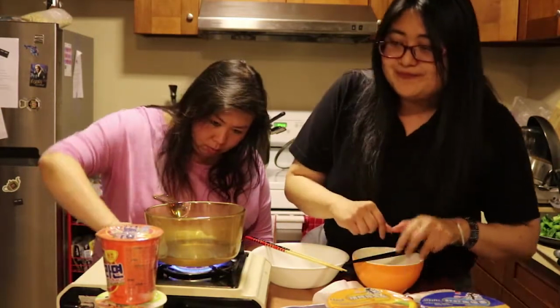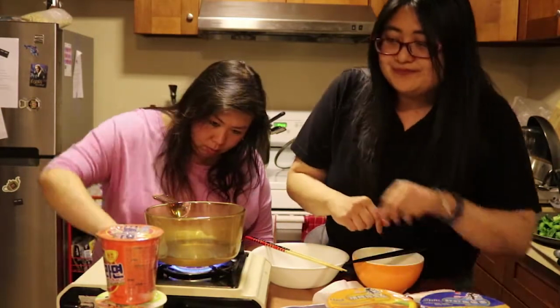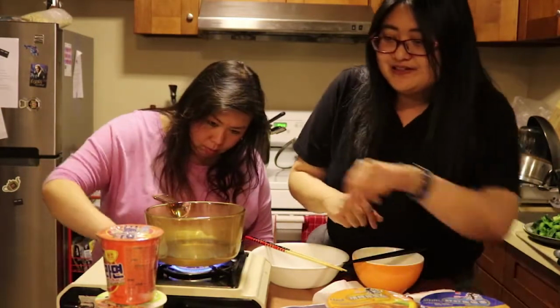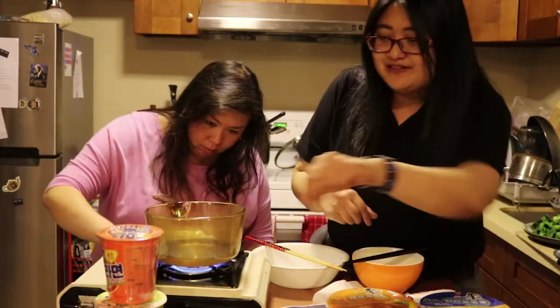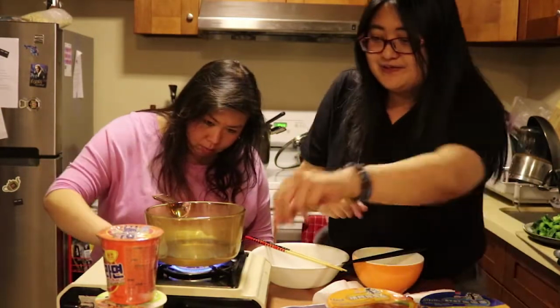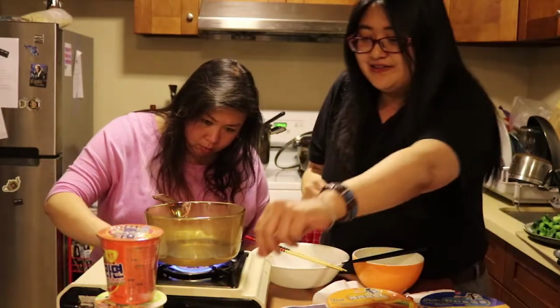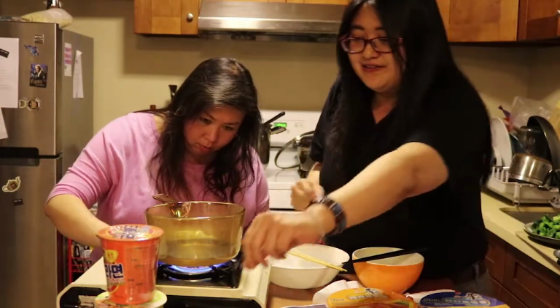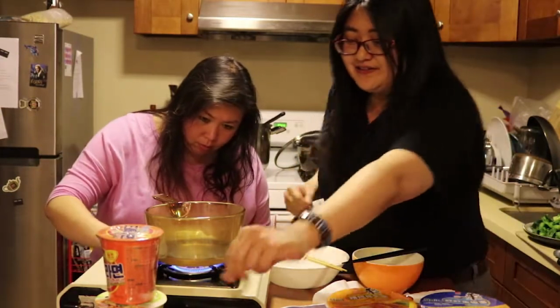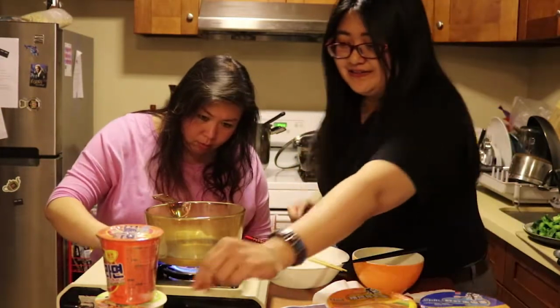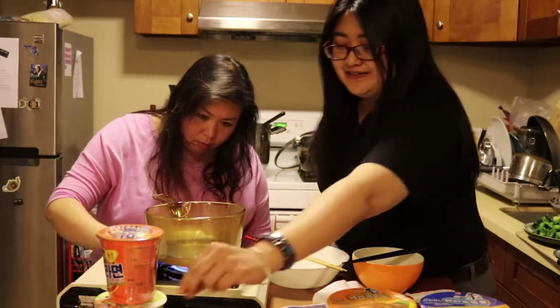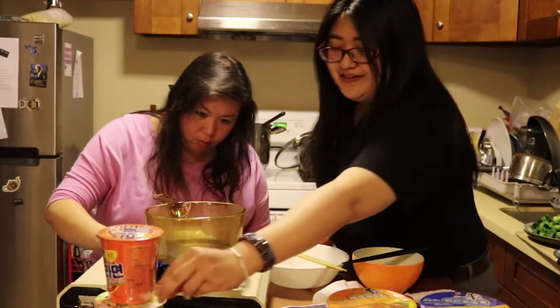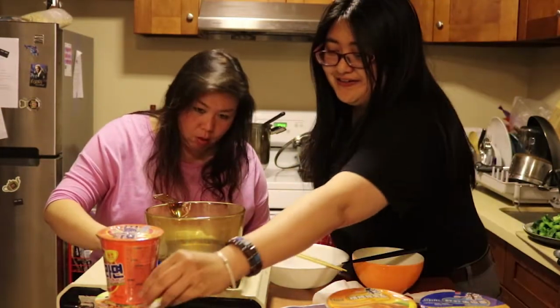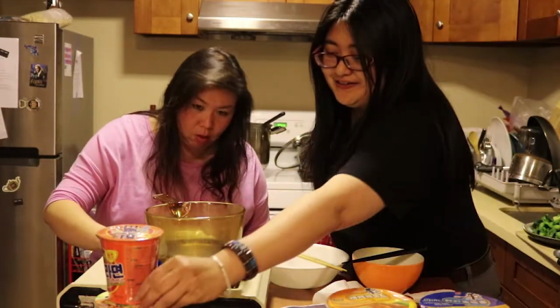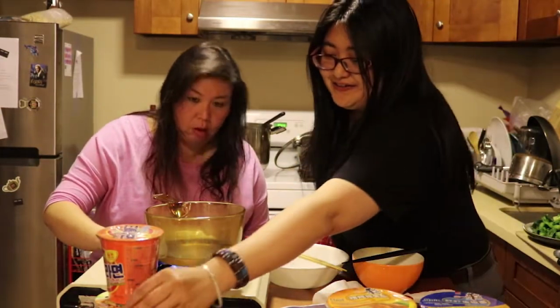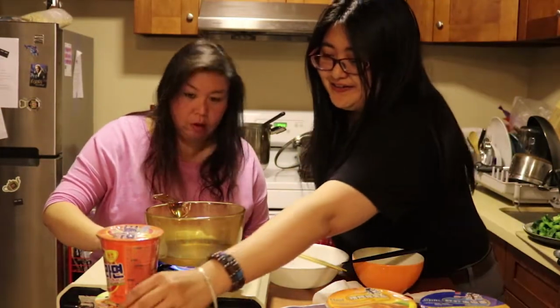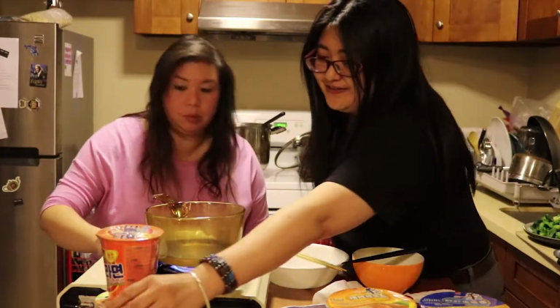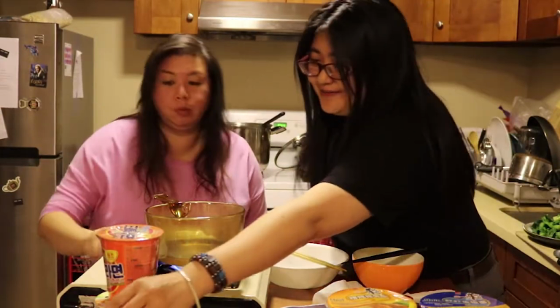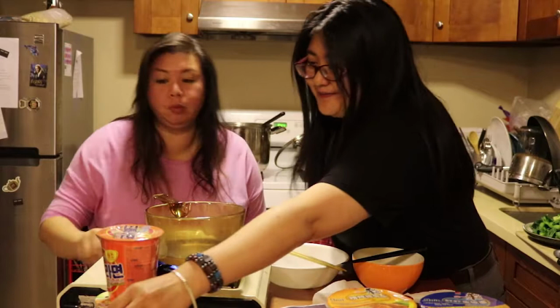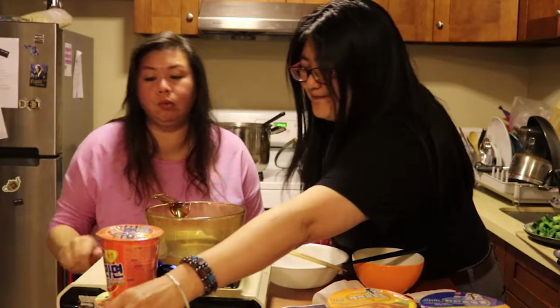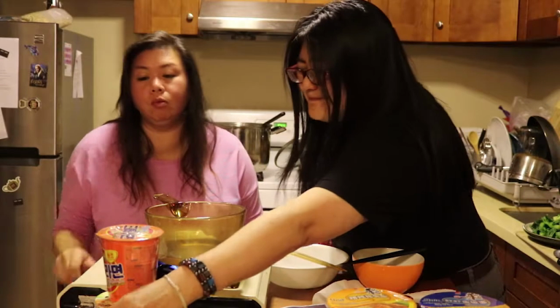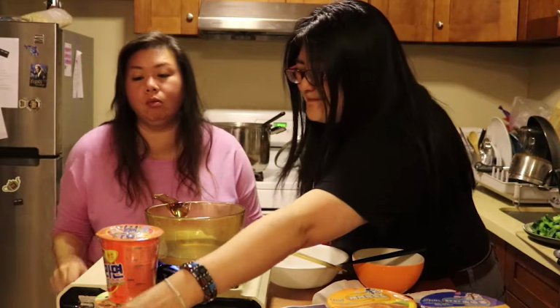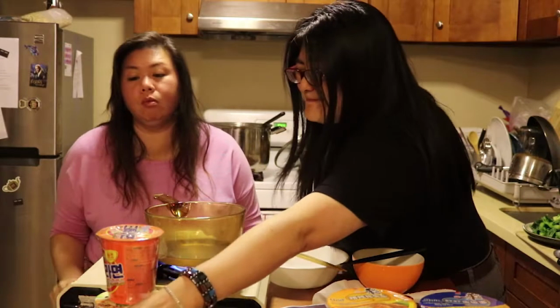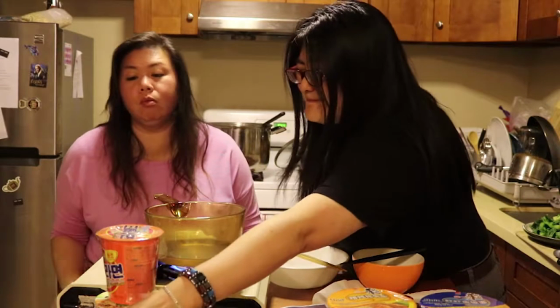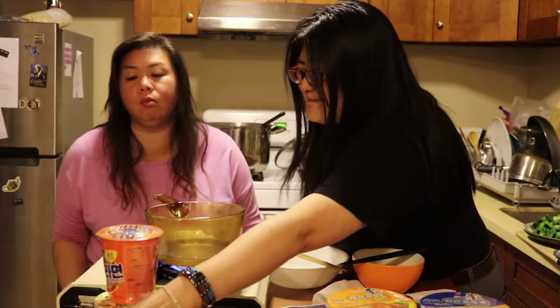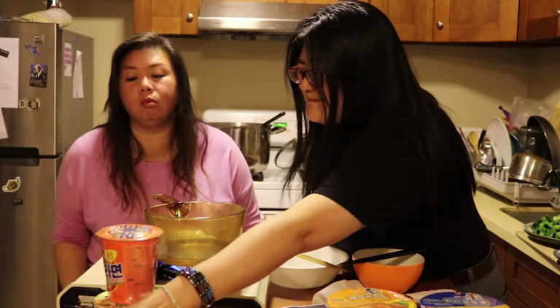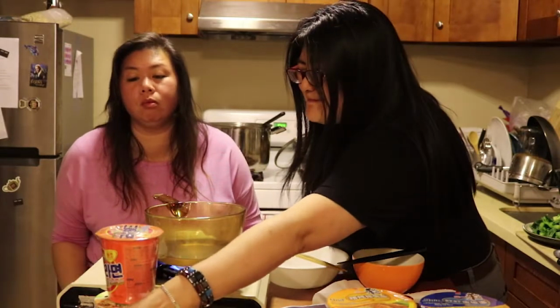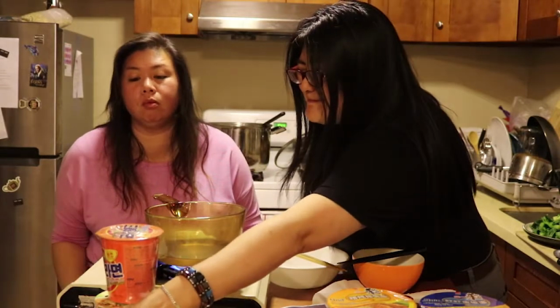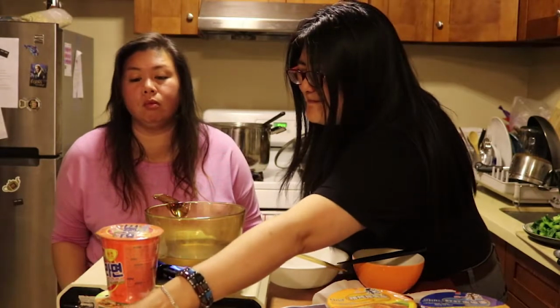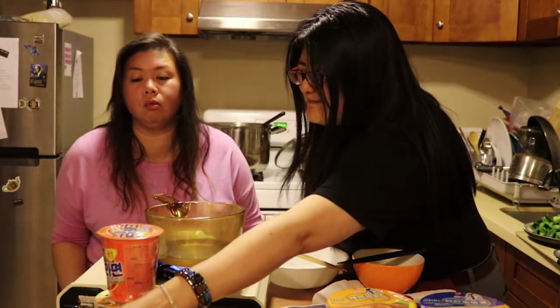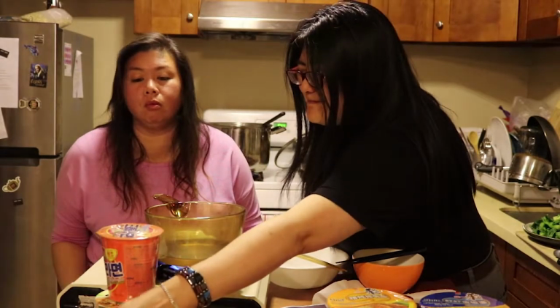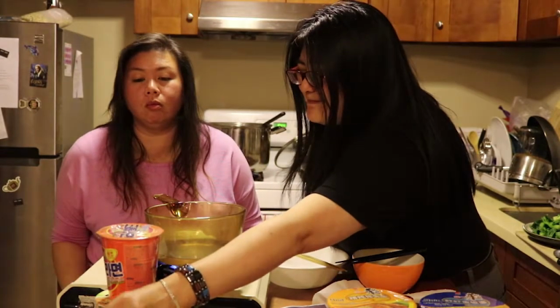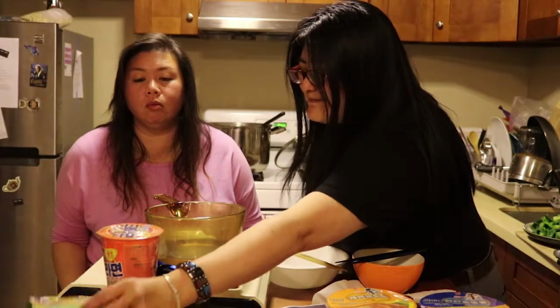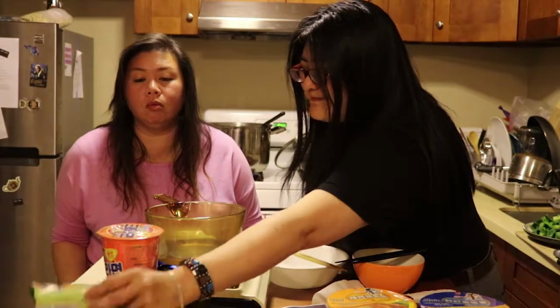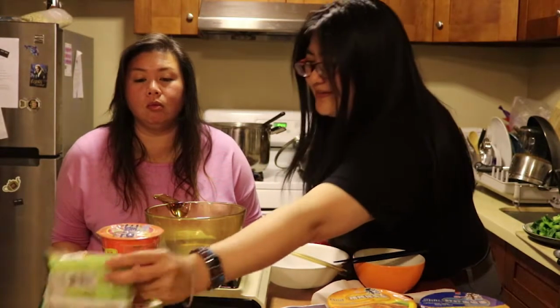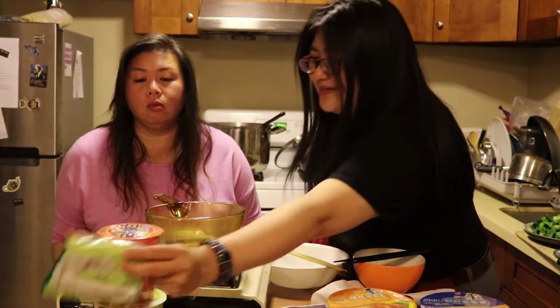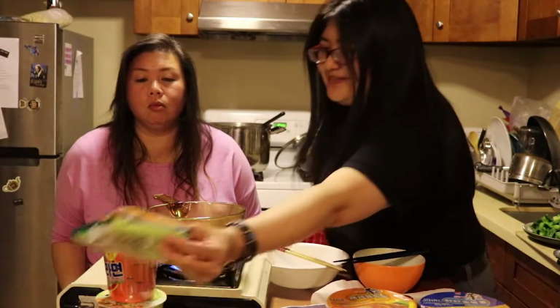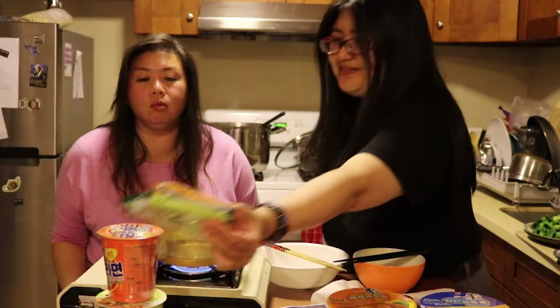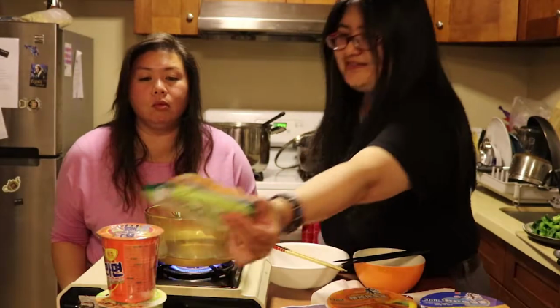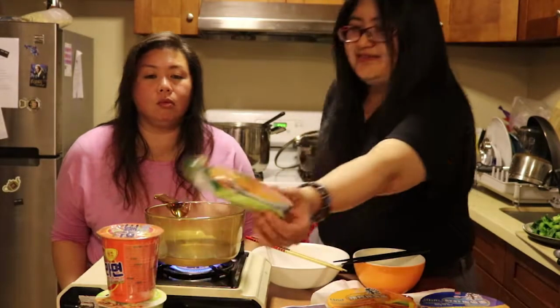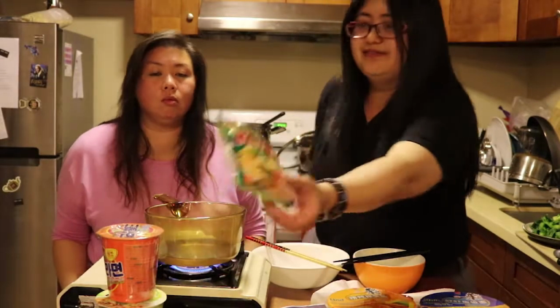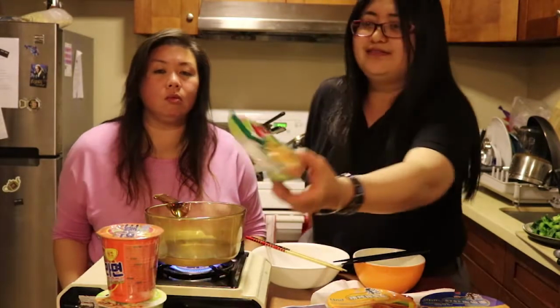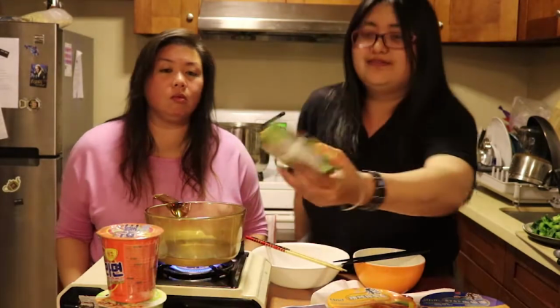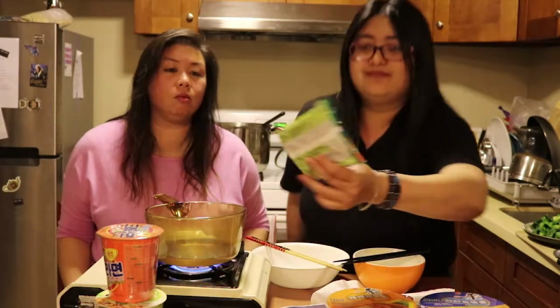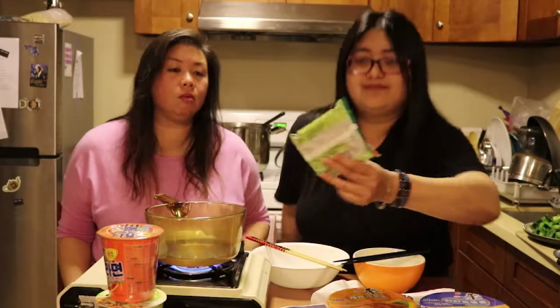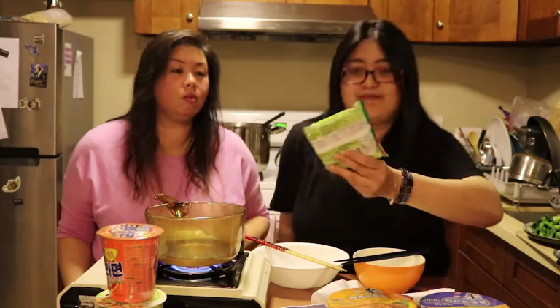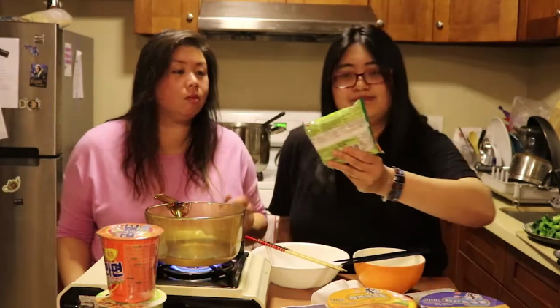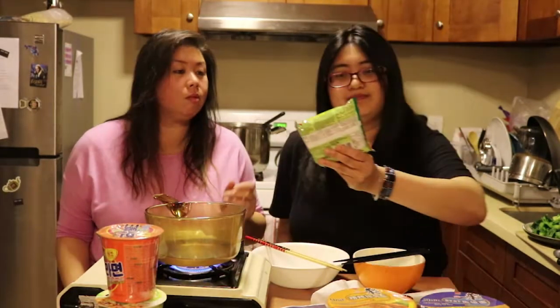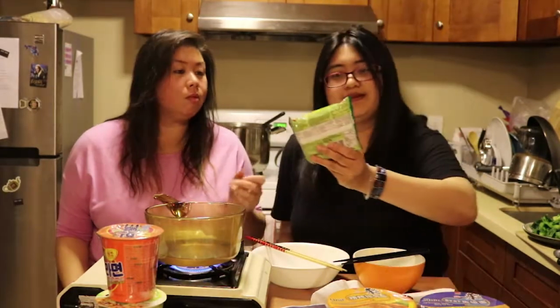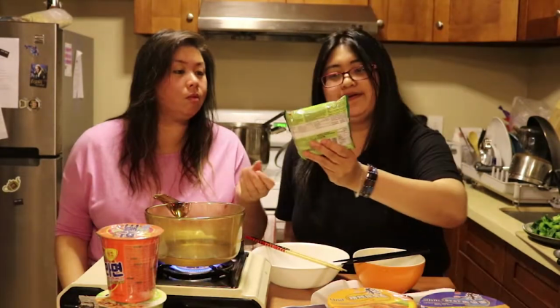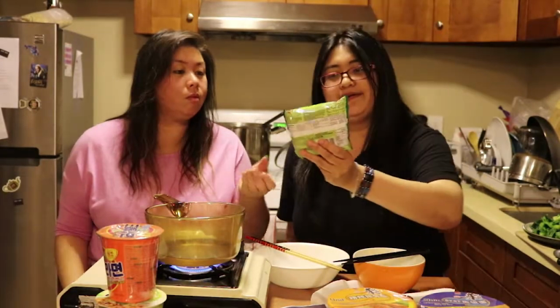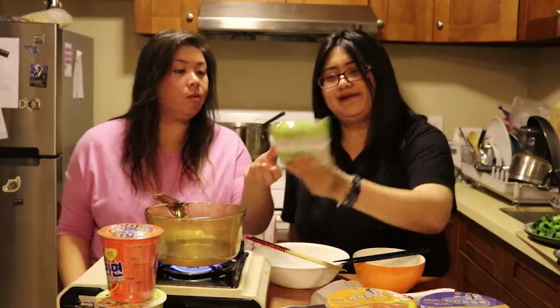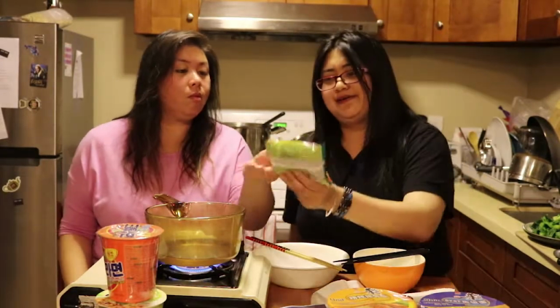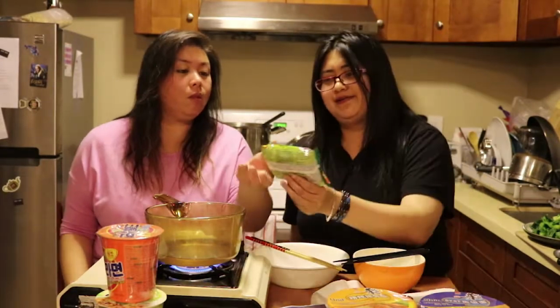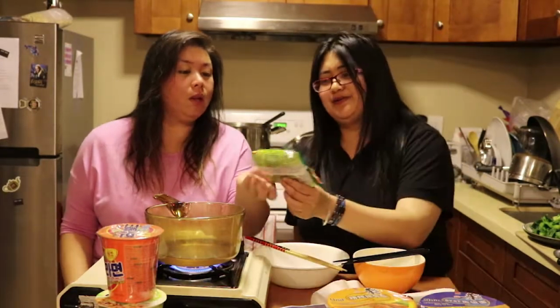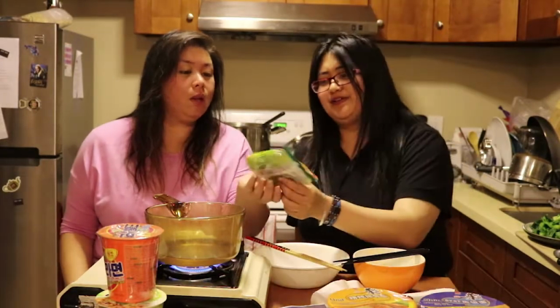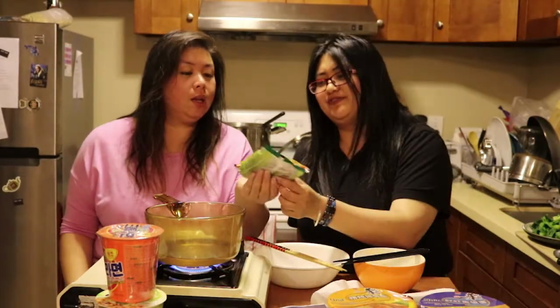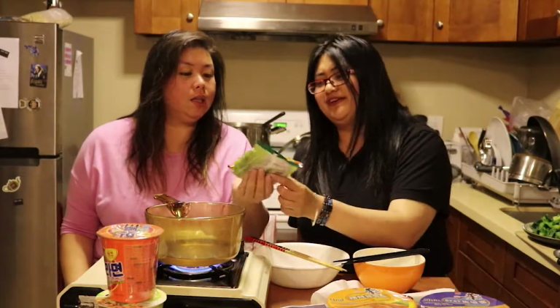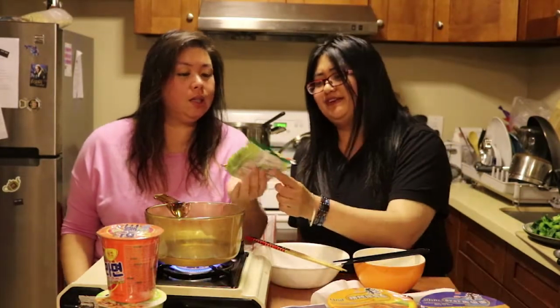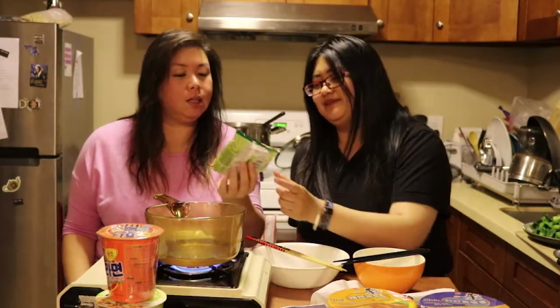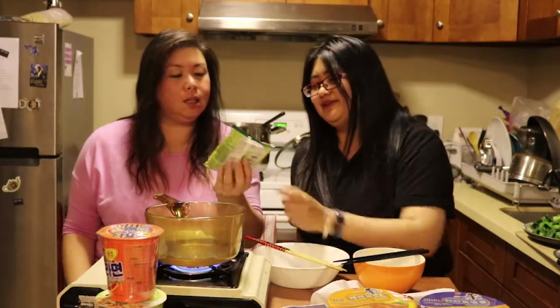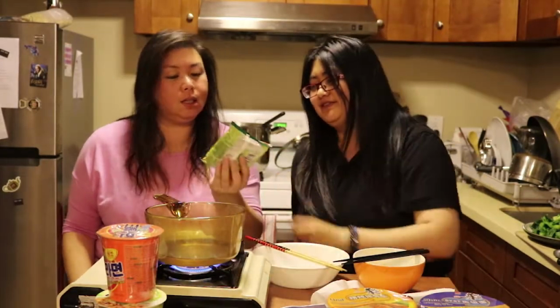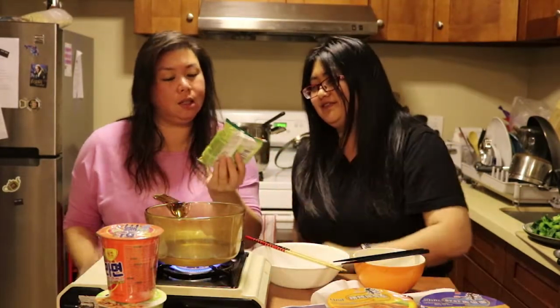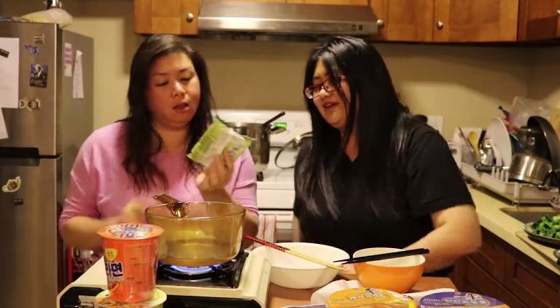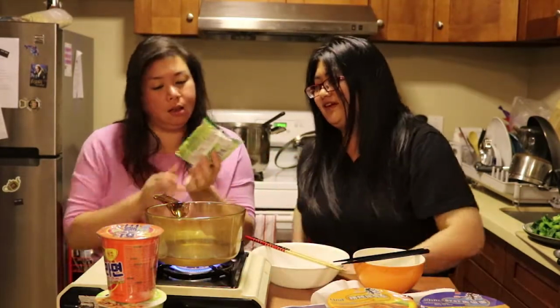This one looks like... is it Vietnamese or Thai?